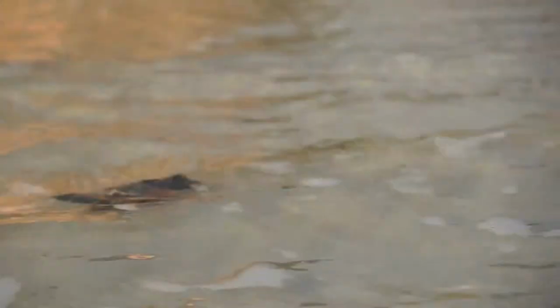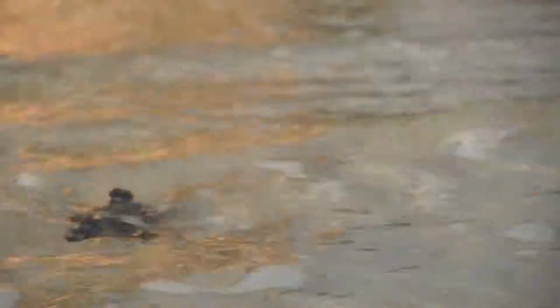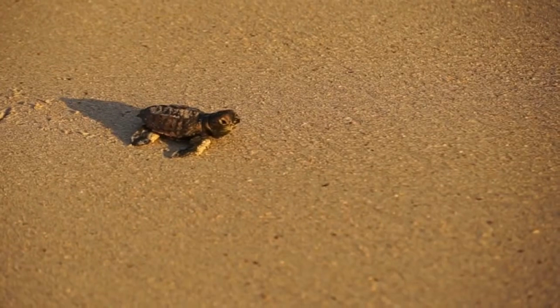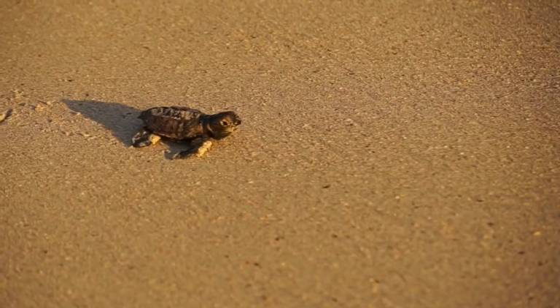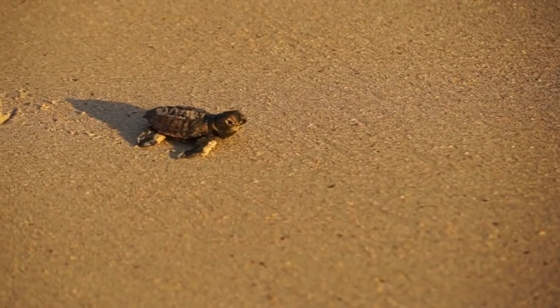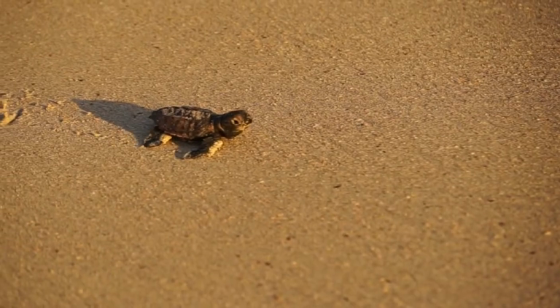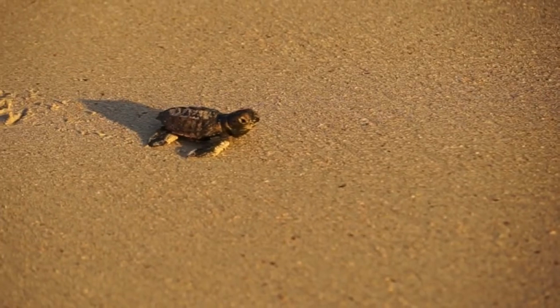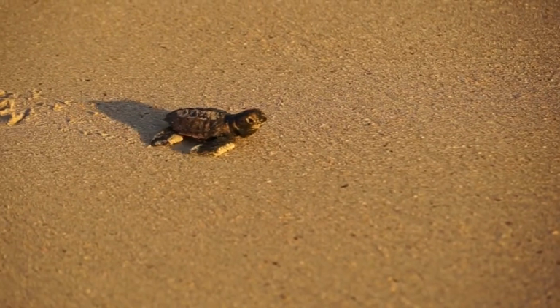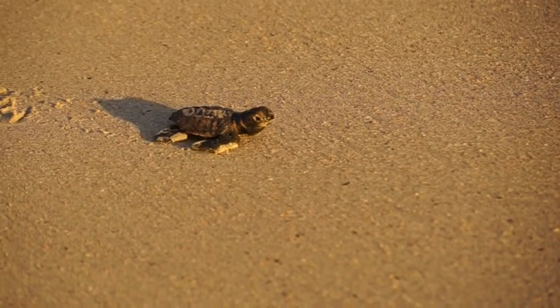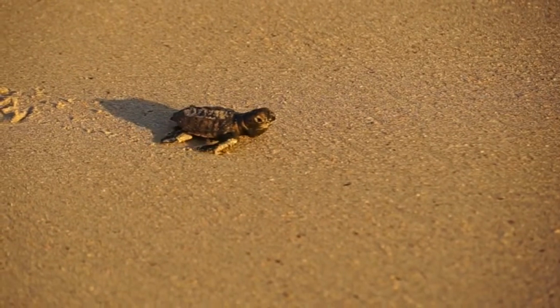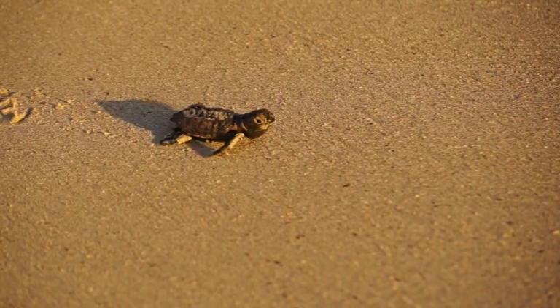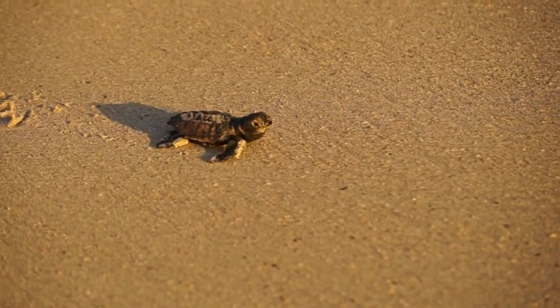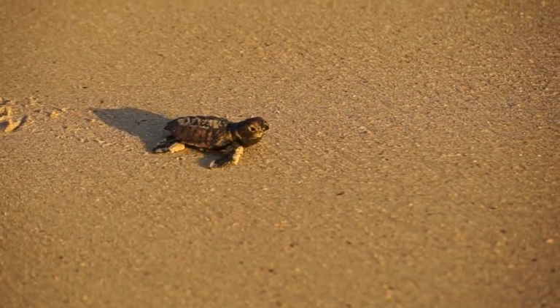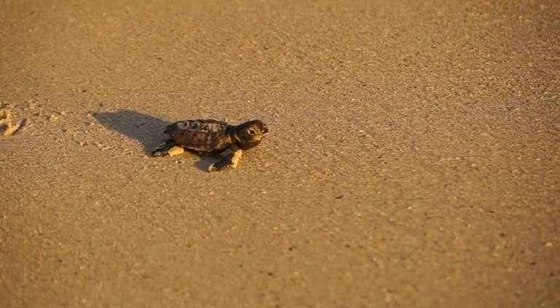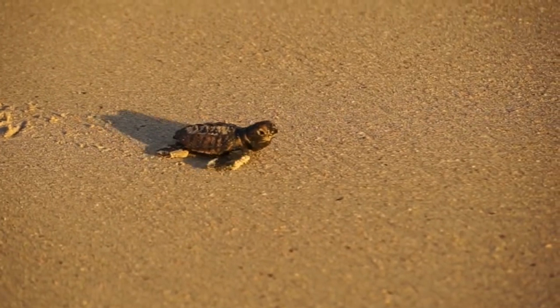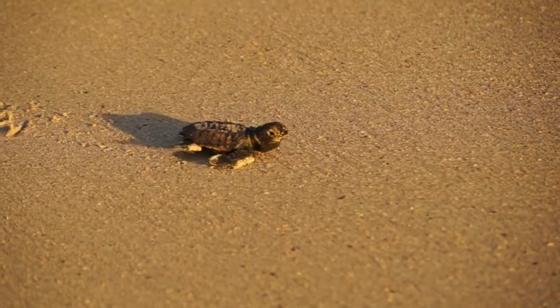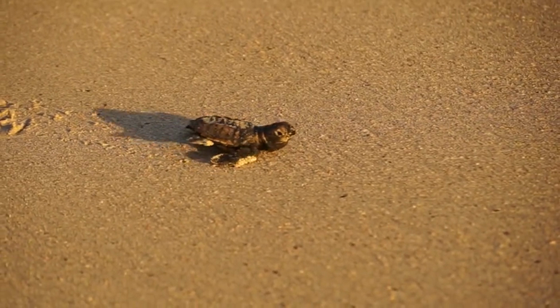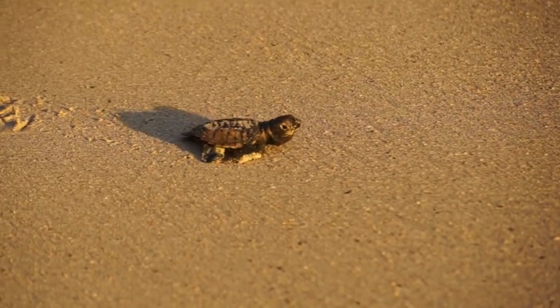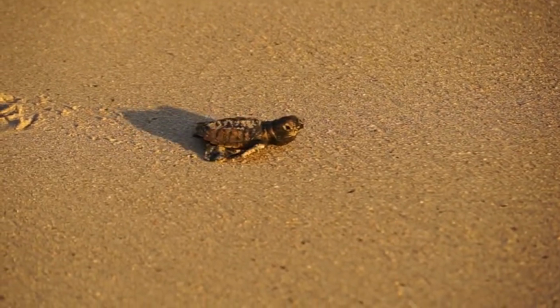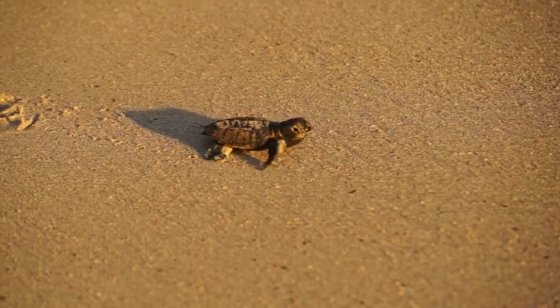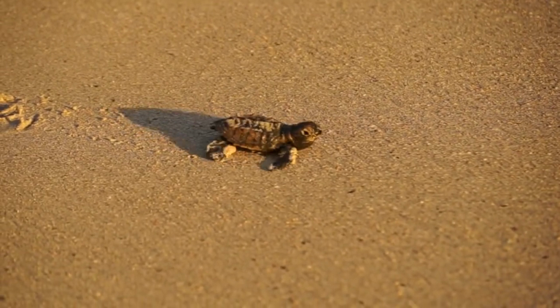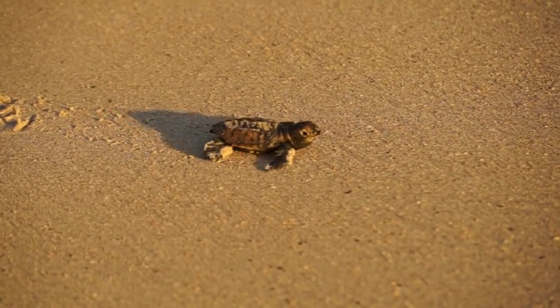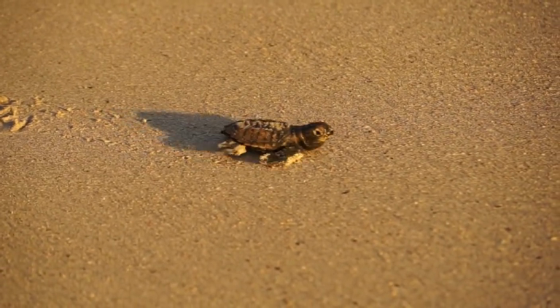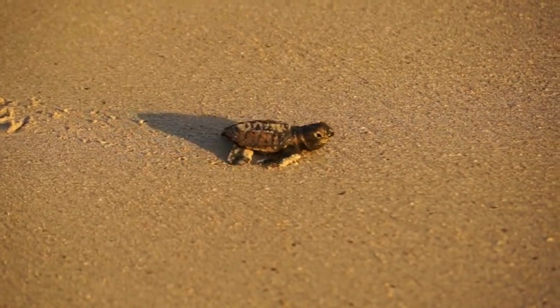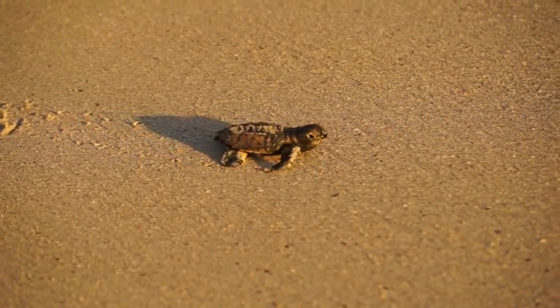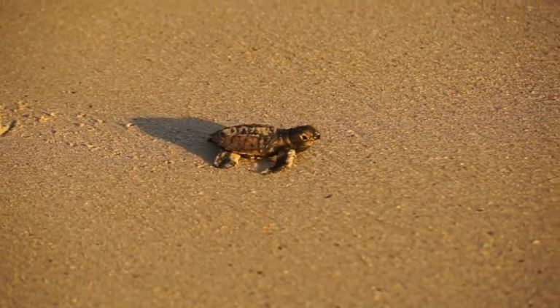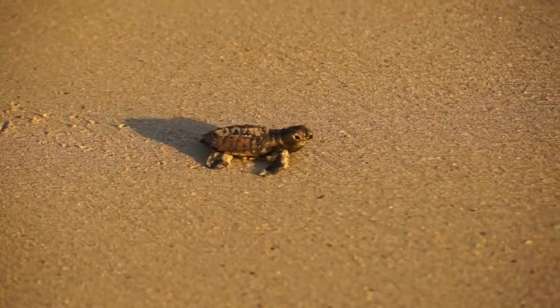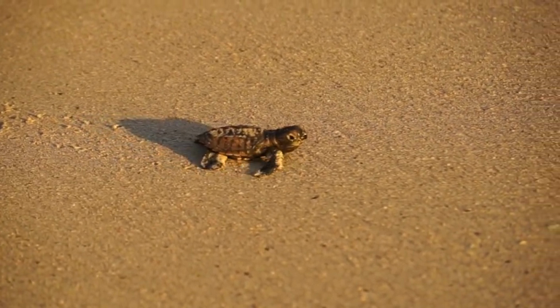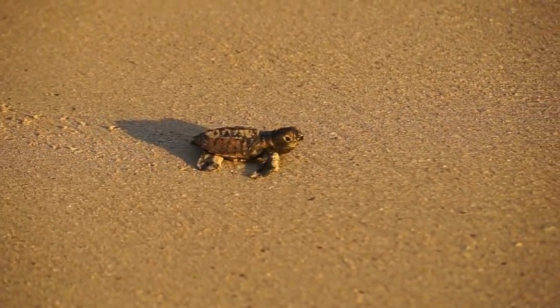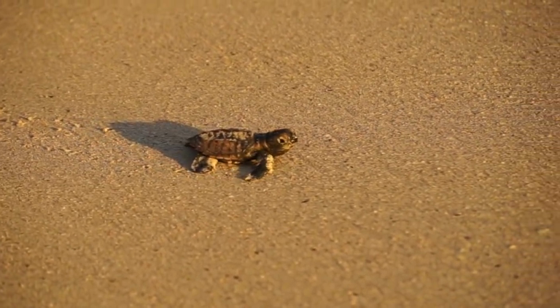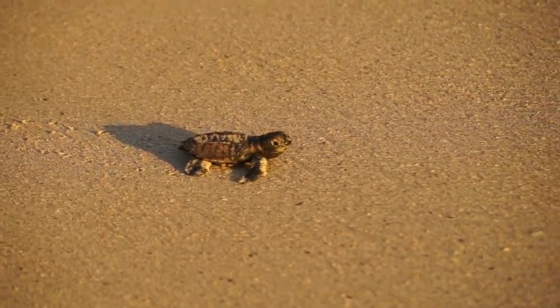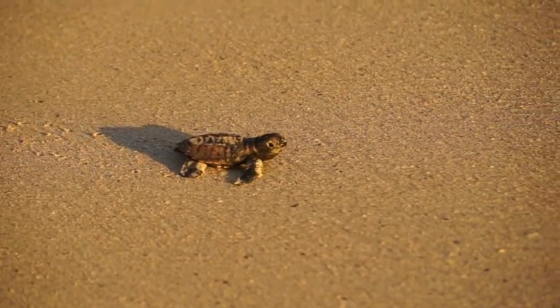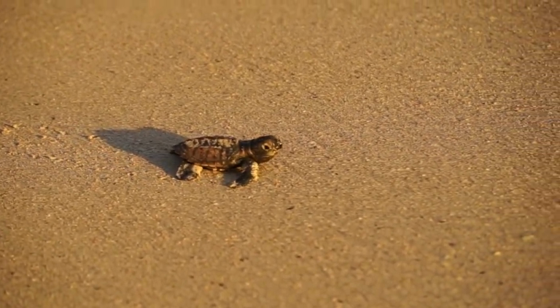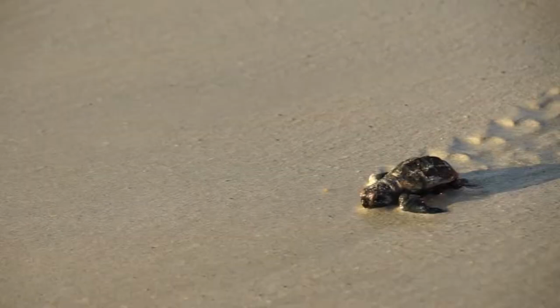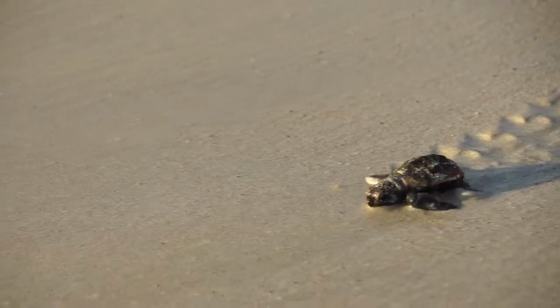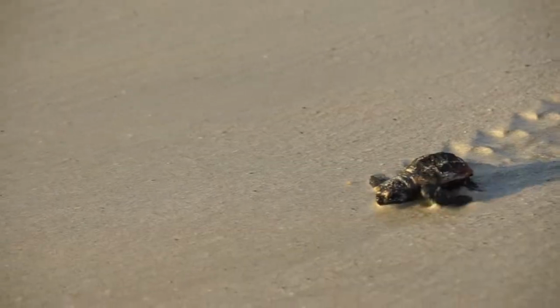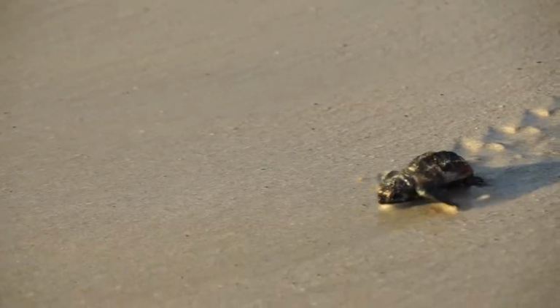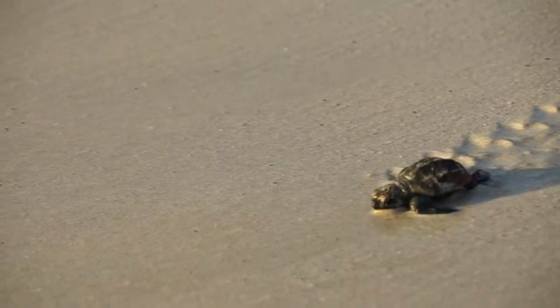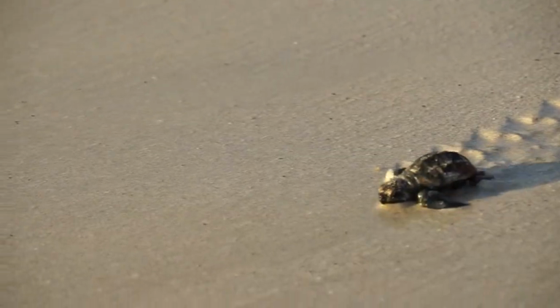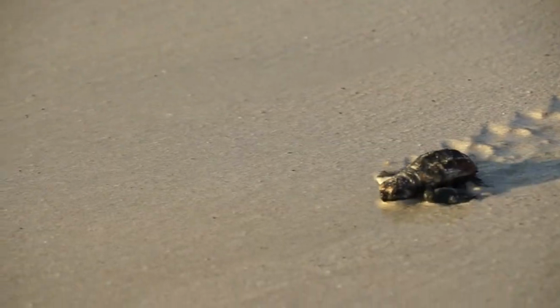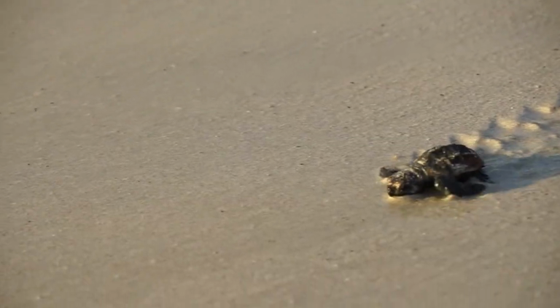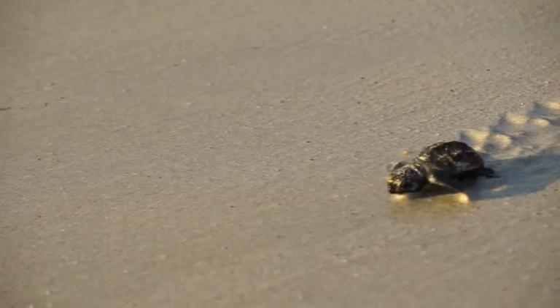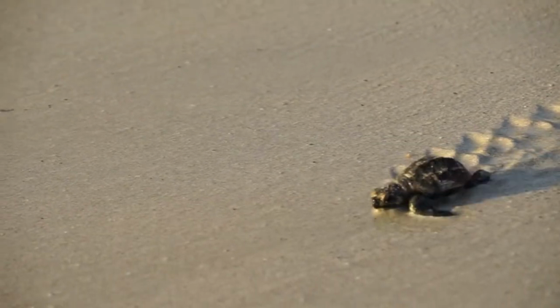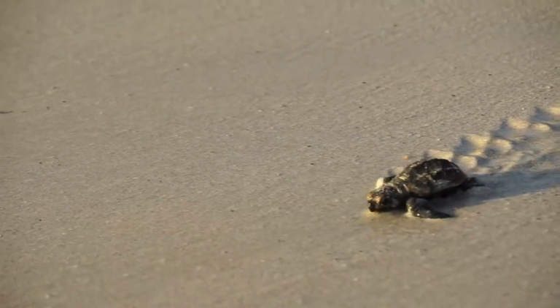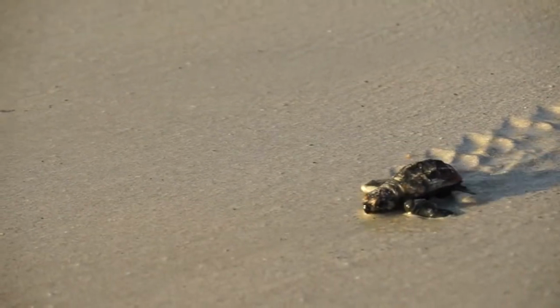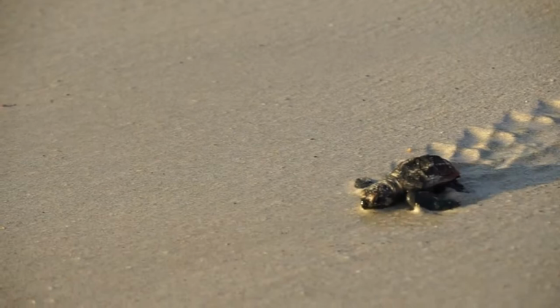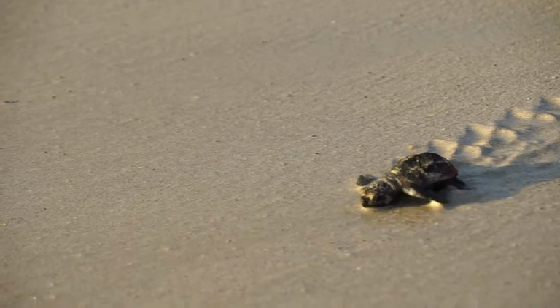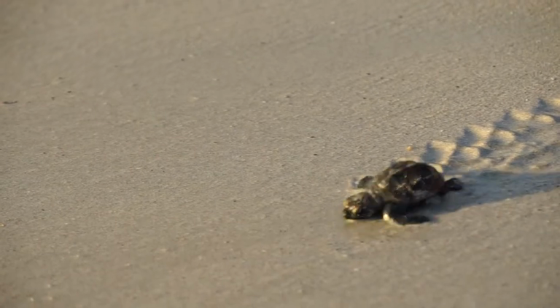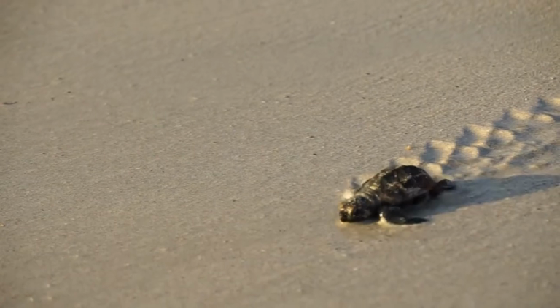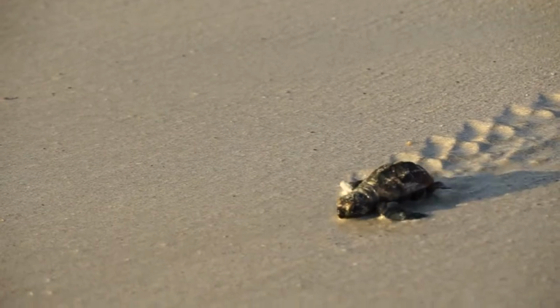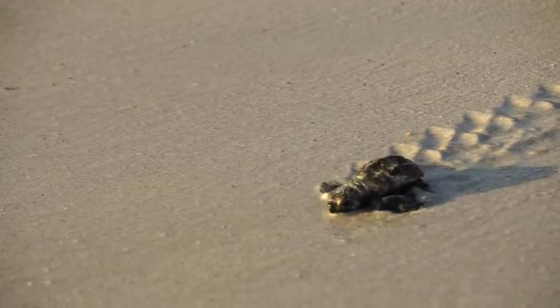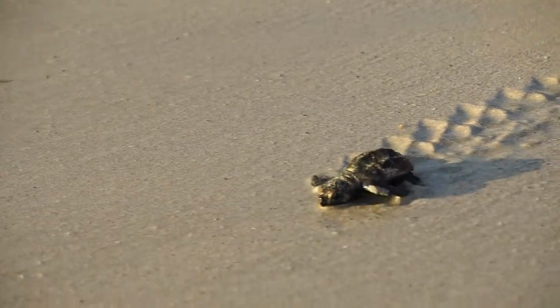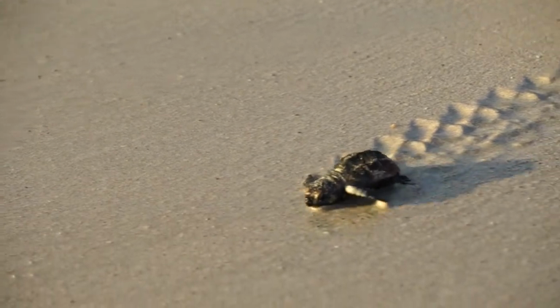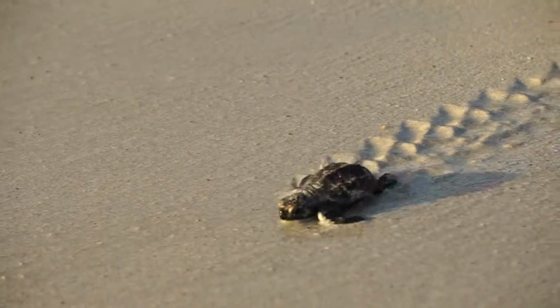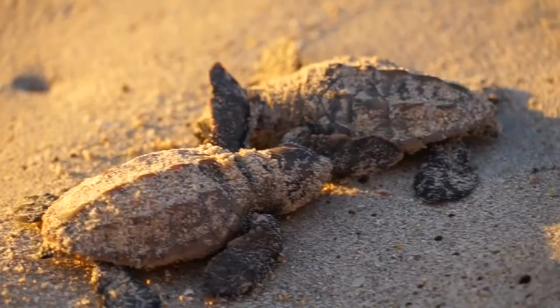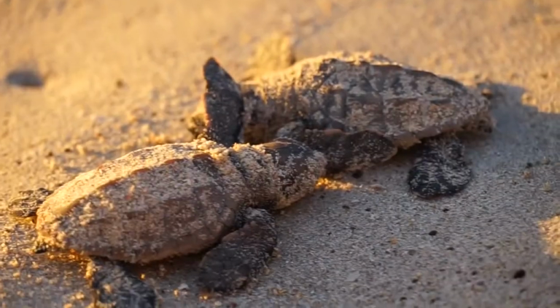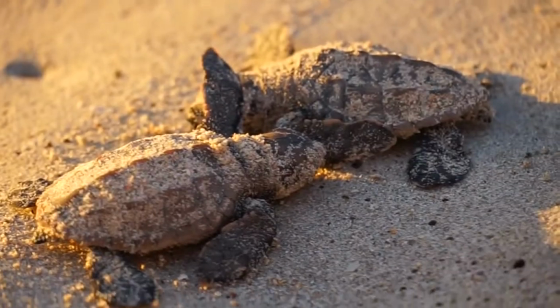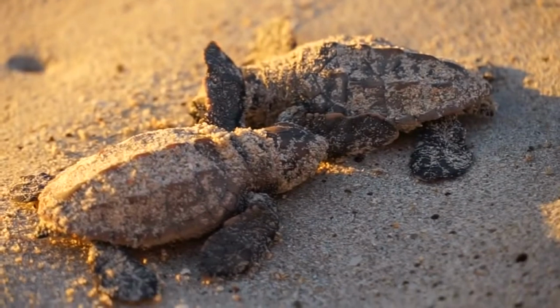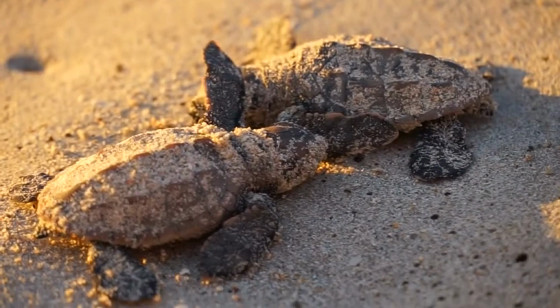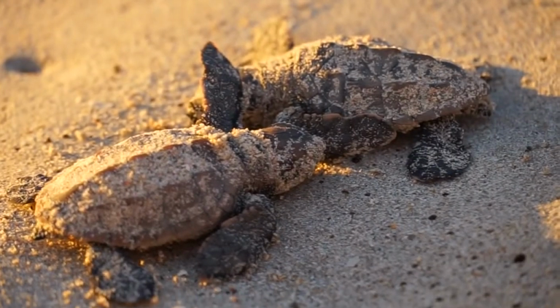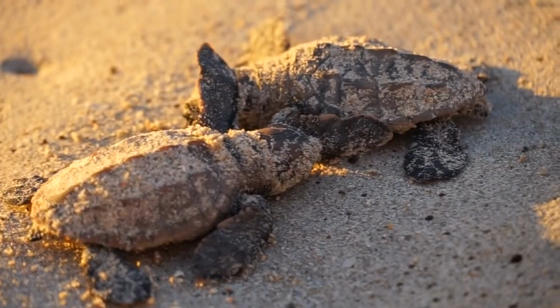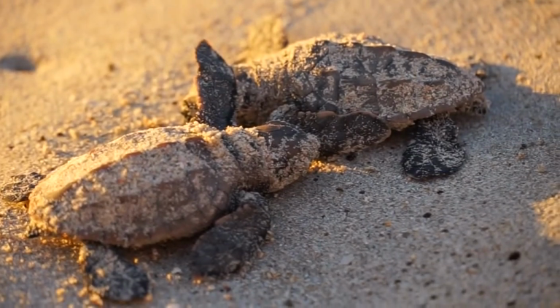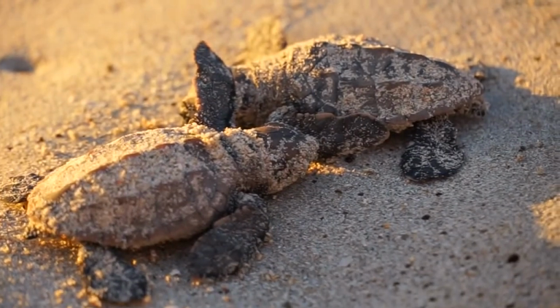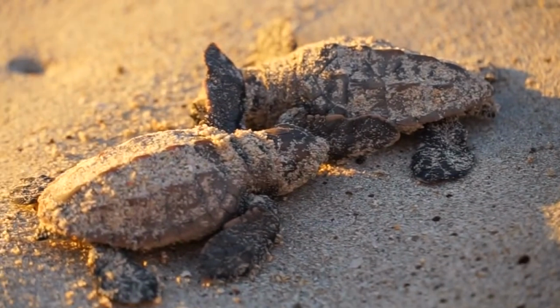Pass on plastic. Turtles can easily mistake plastic debris for food, which leads to entanglement or digestive blockage, which can lead to death.